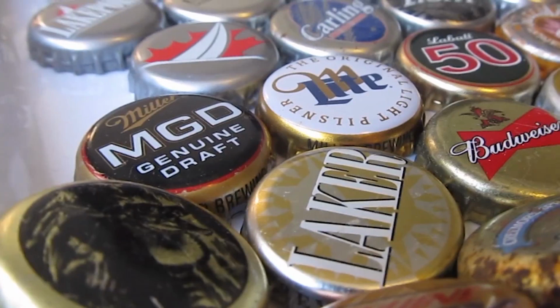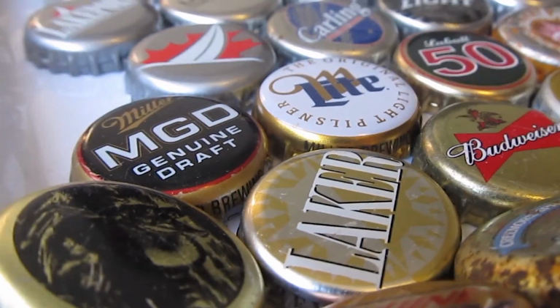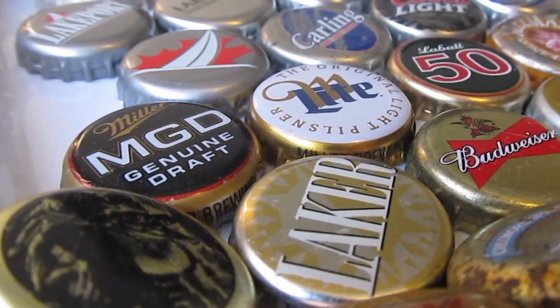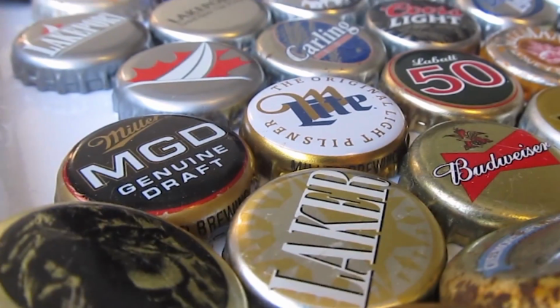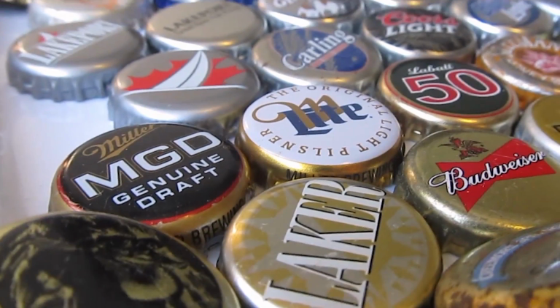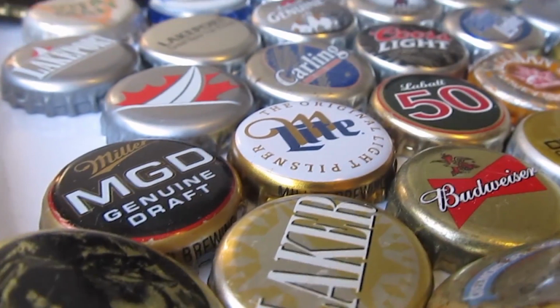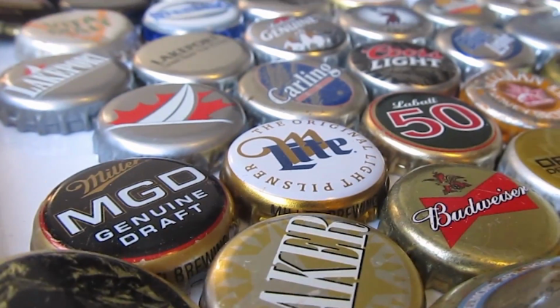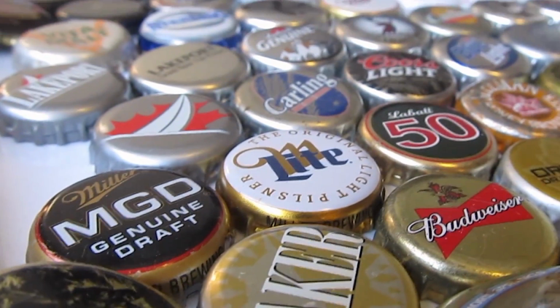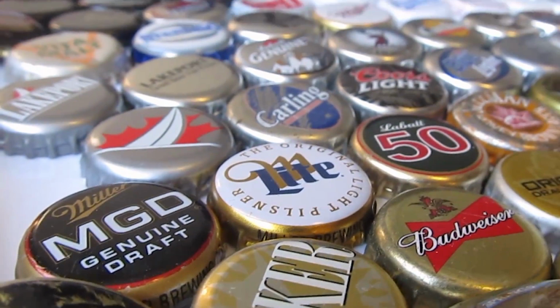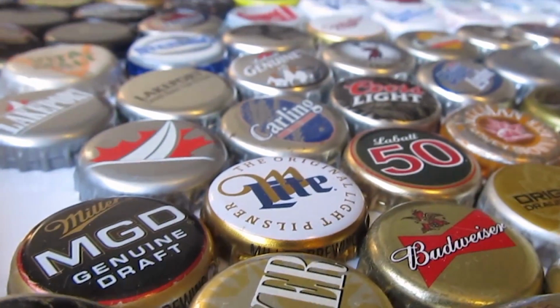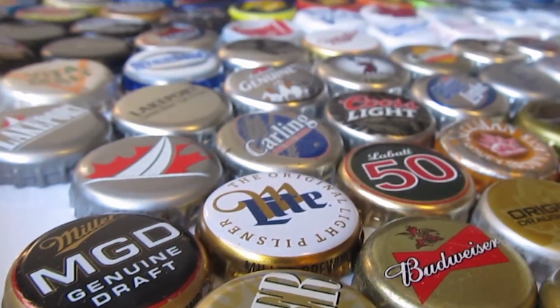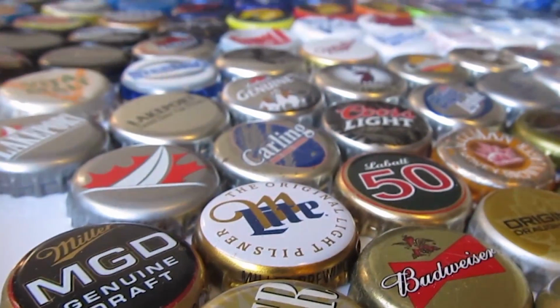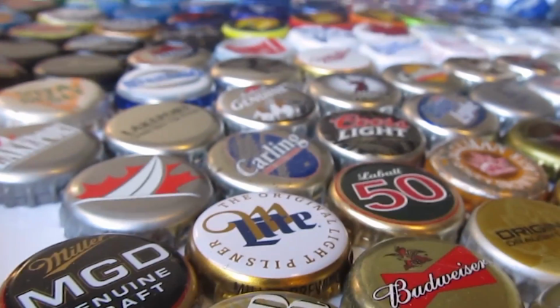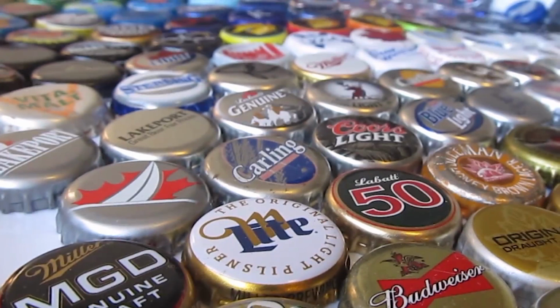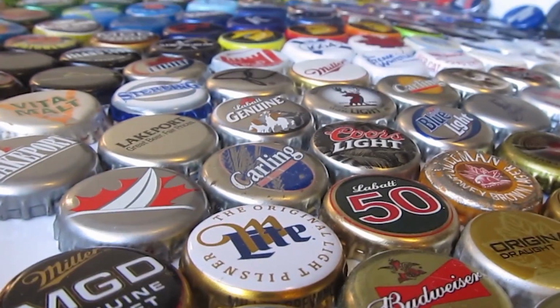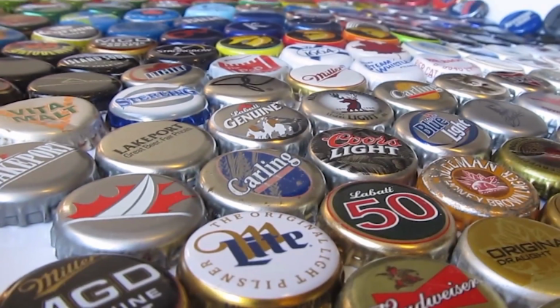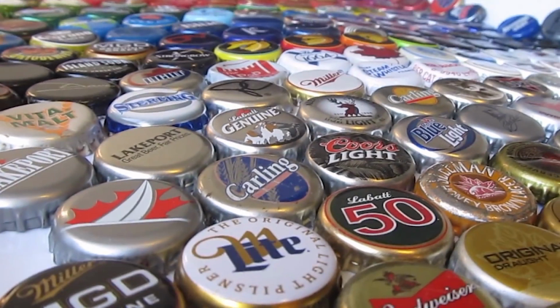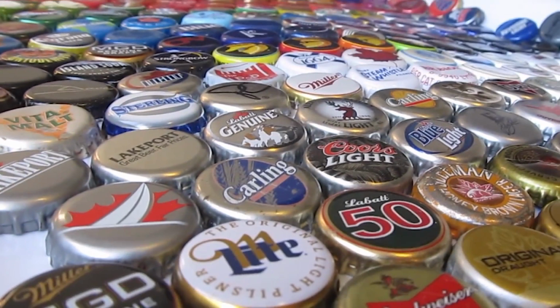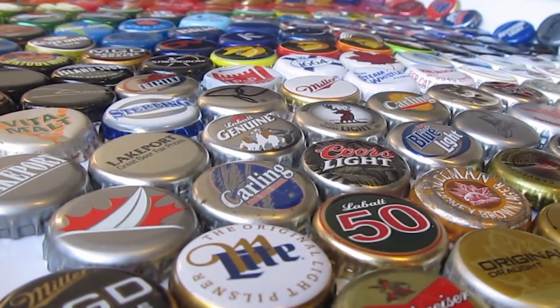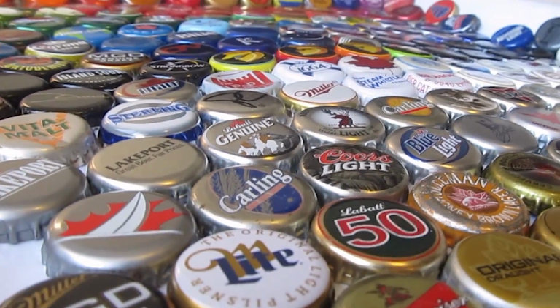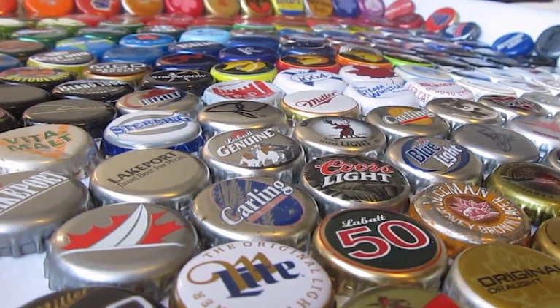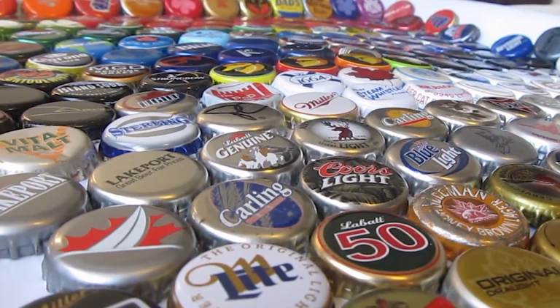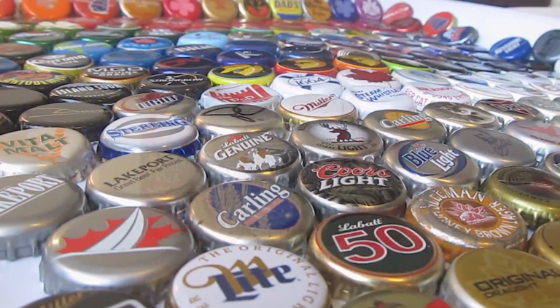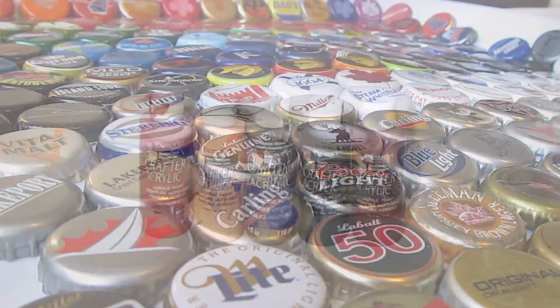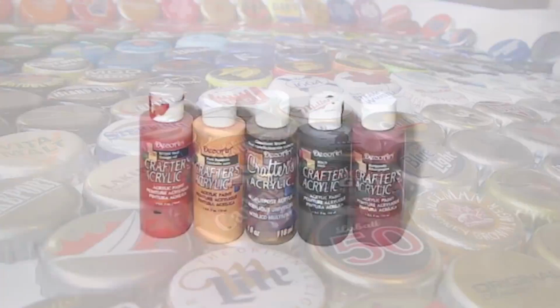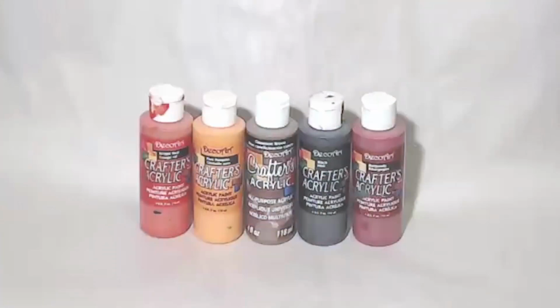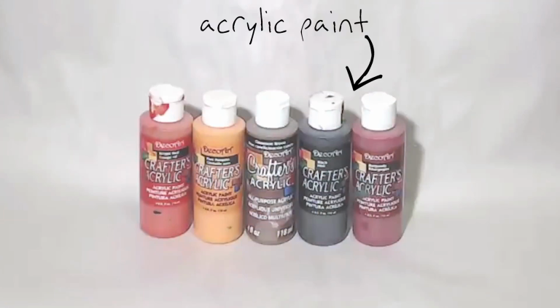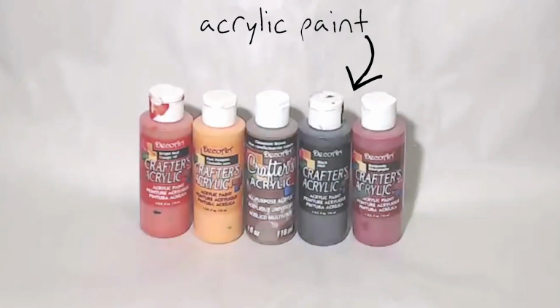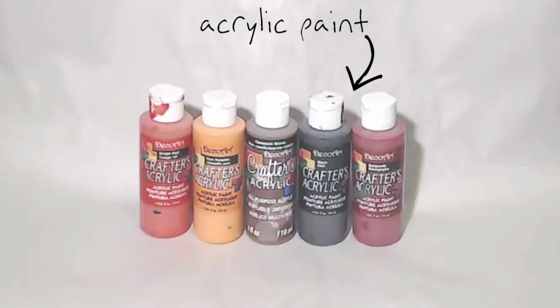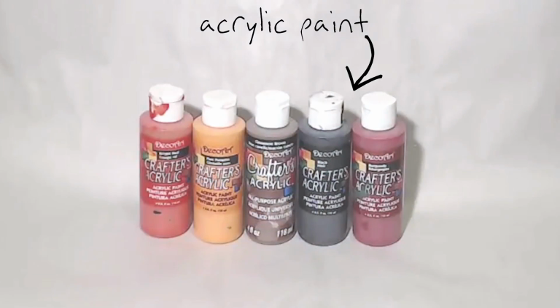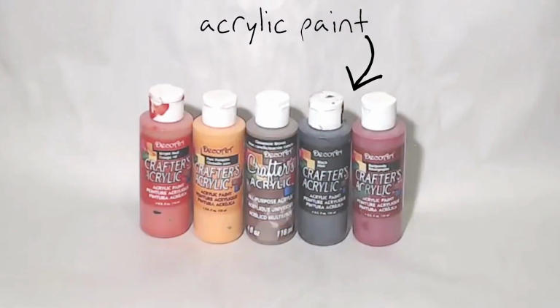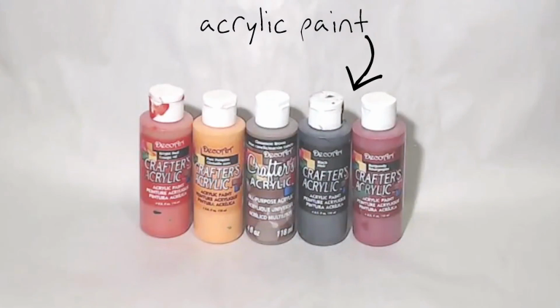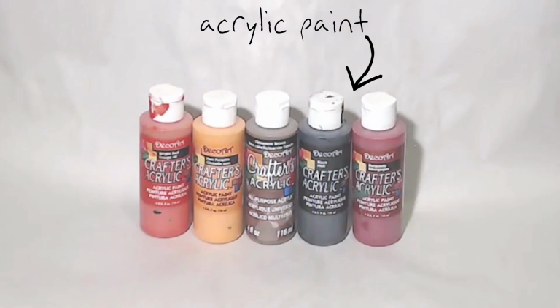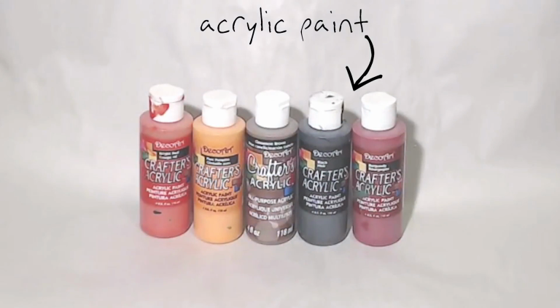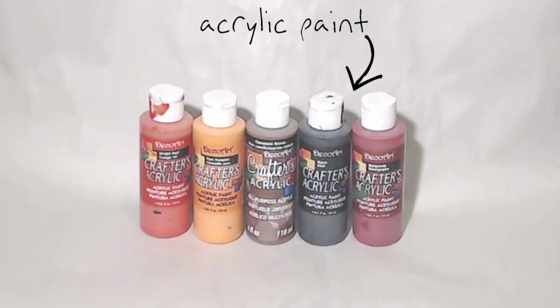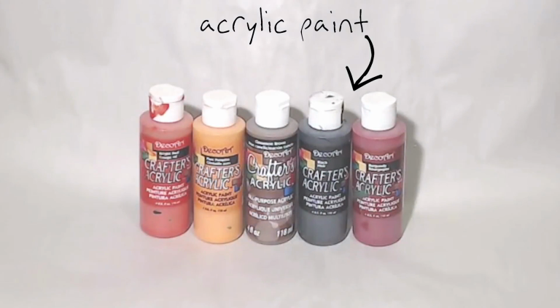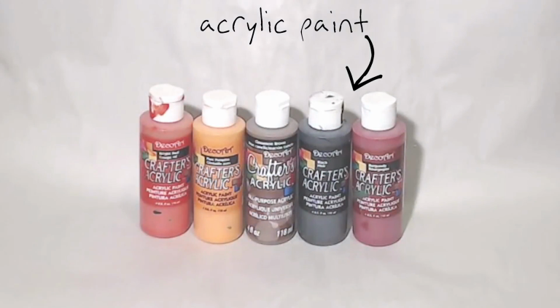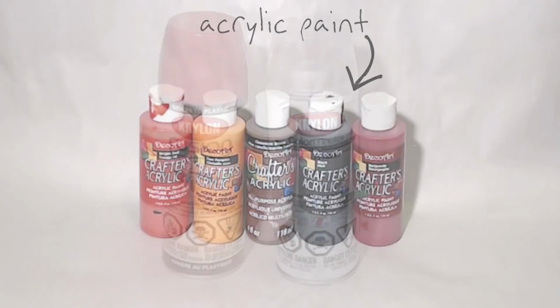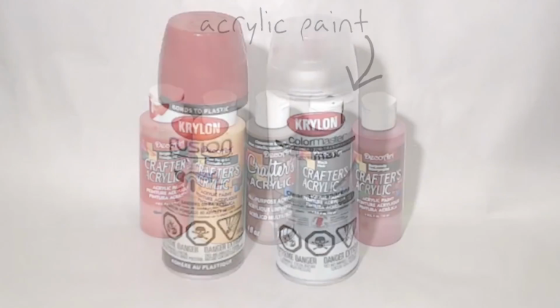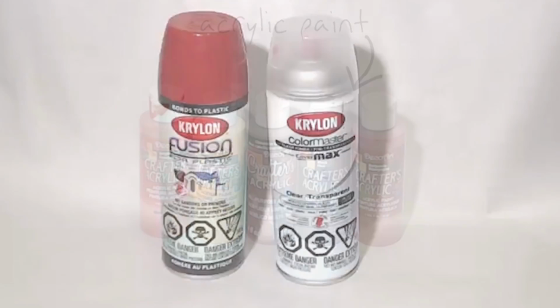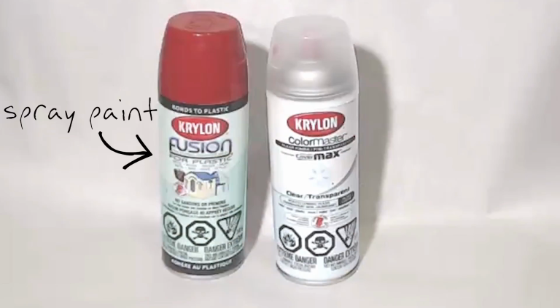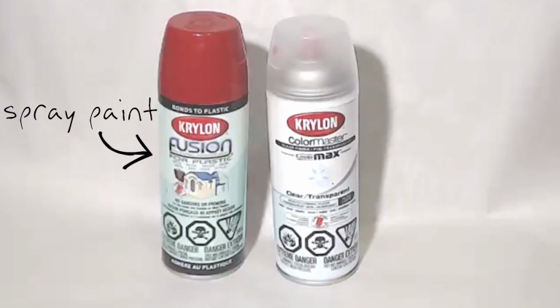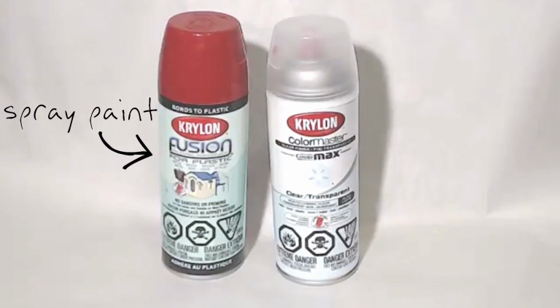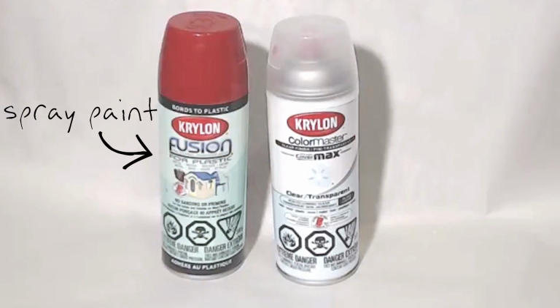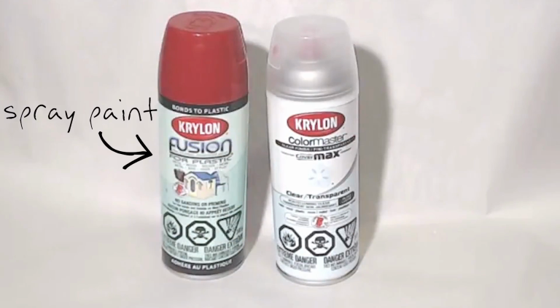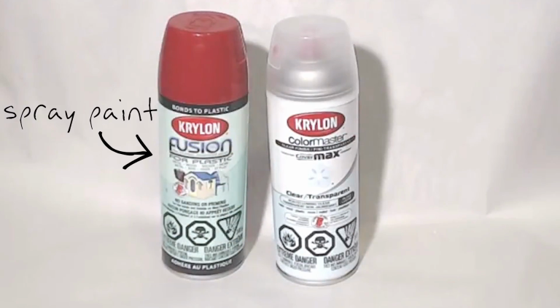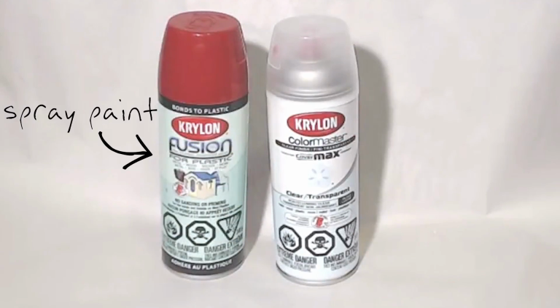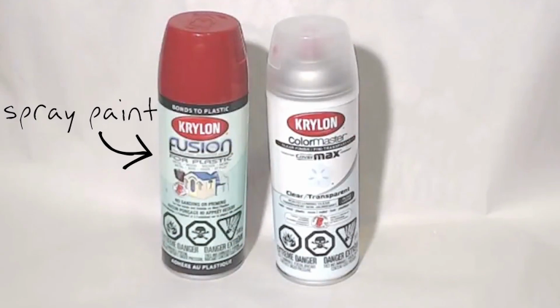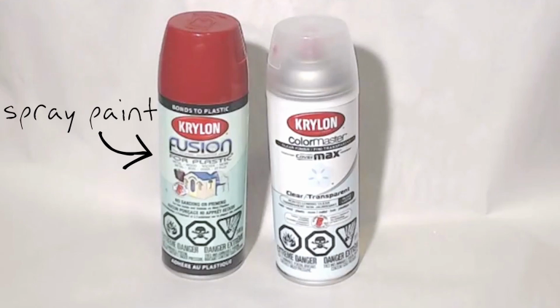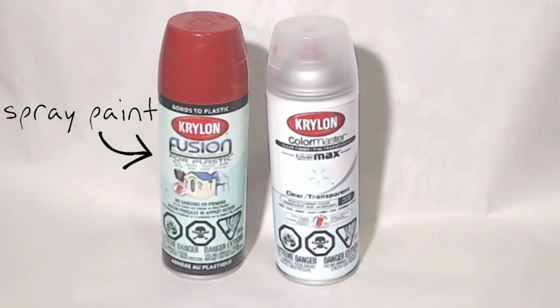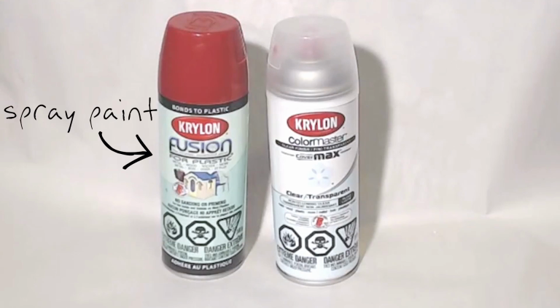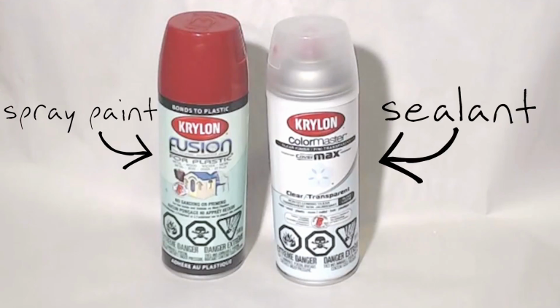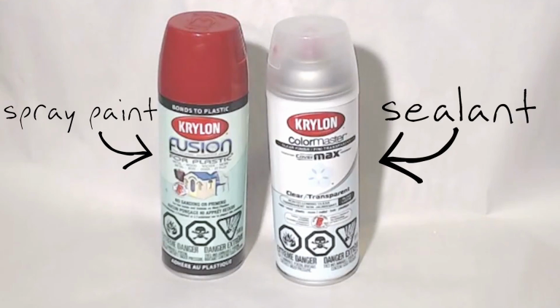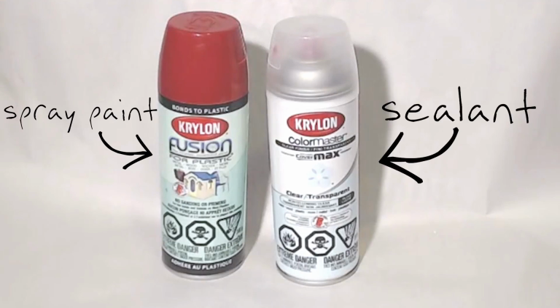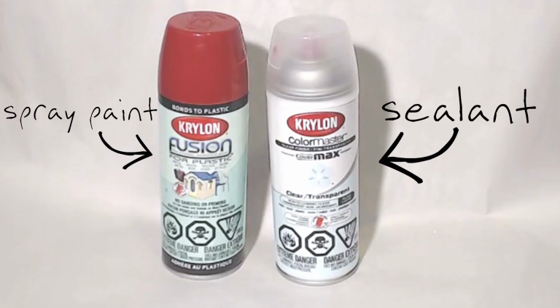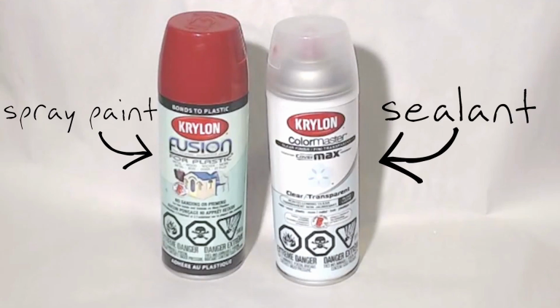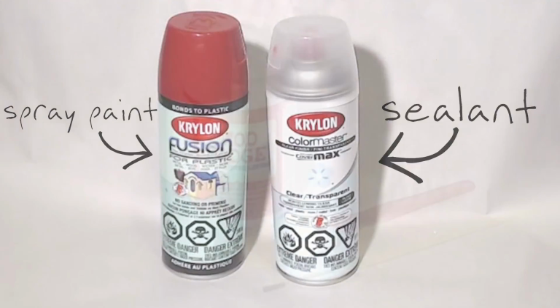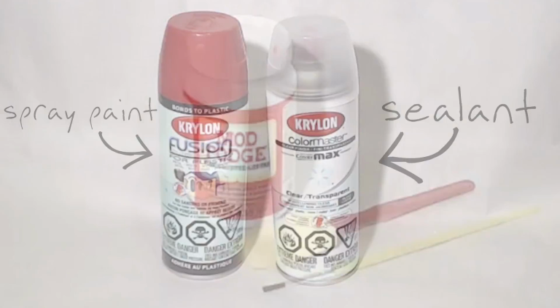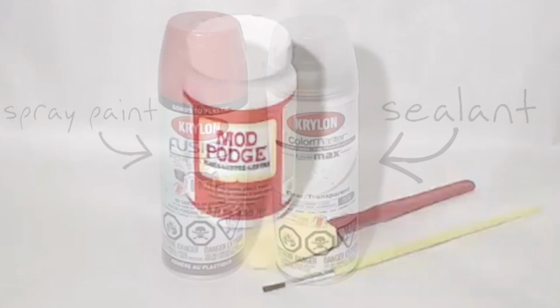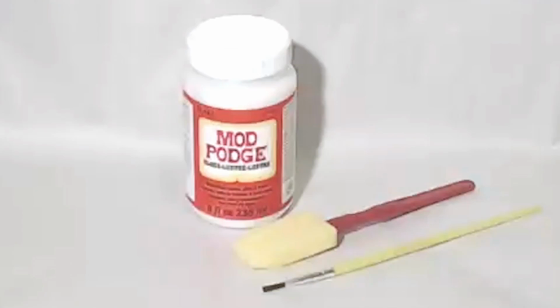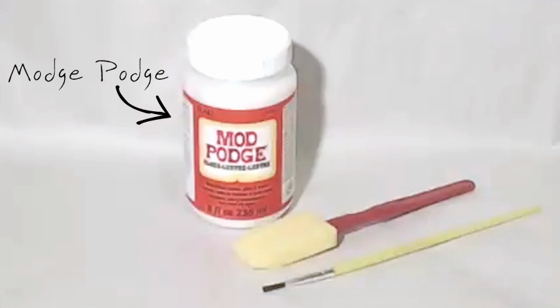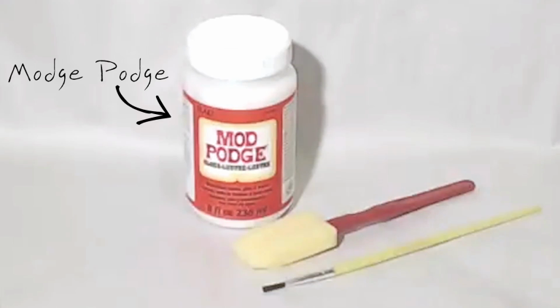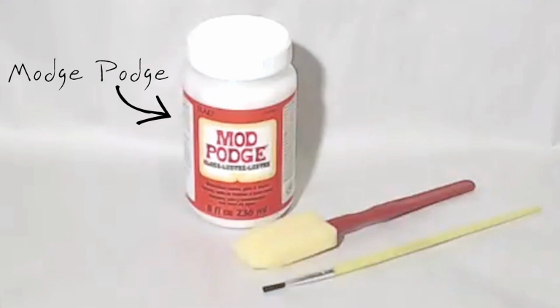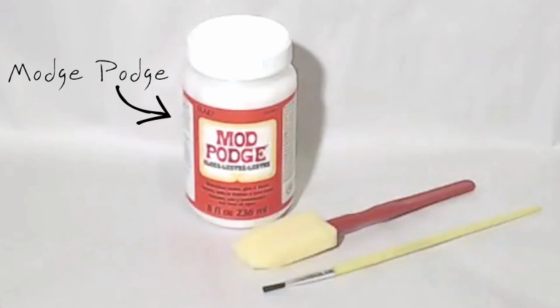This project uses bottle caps, acrylic paint, spray paint, sealant, and glue.